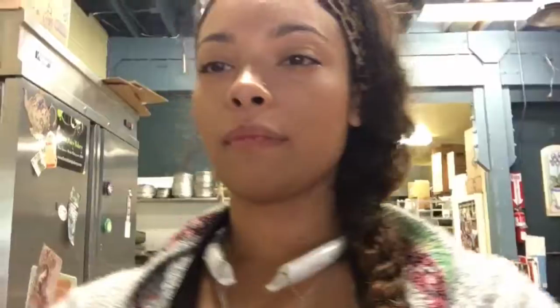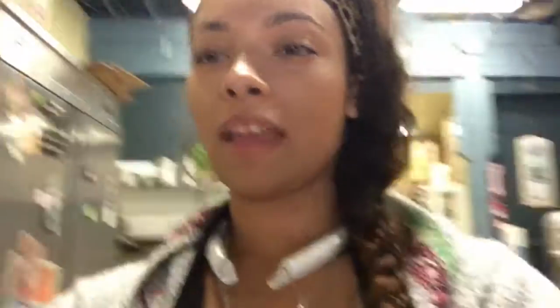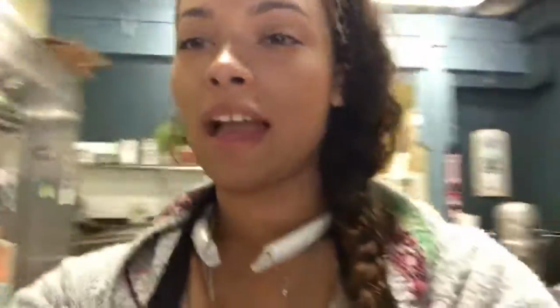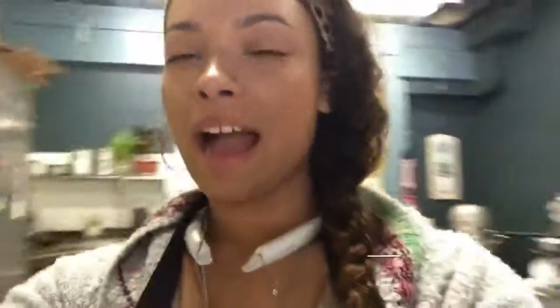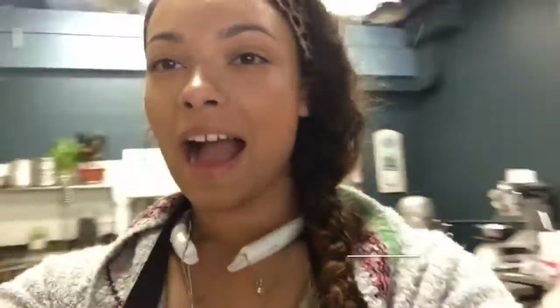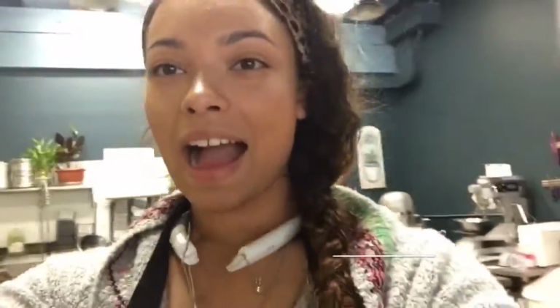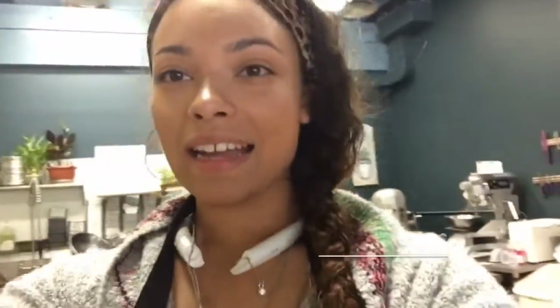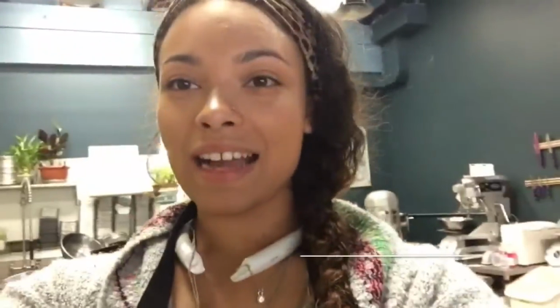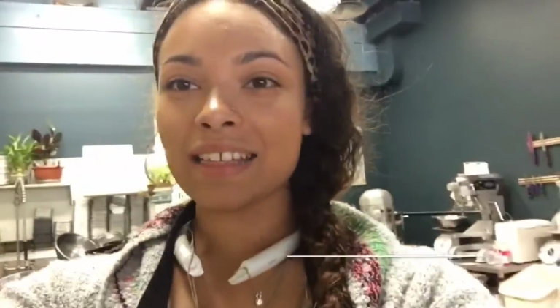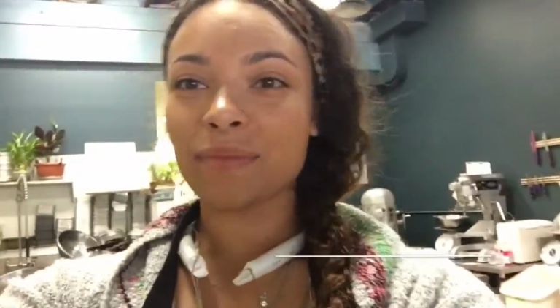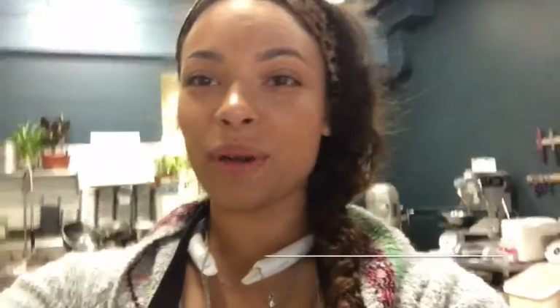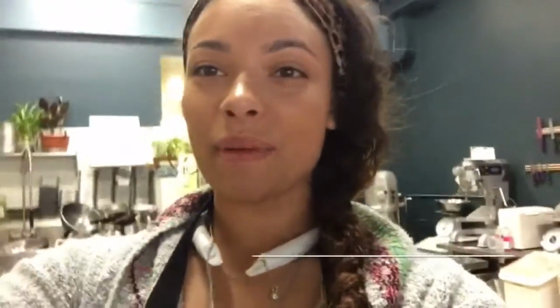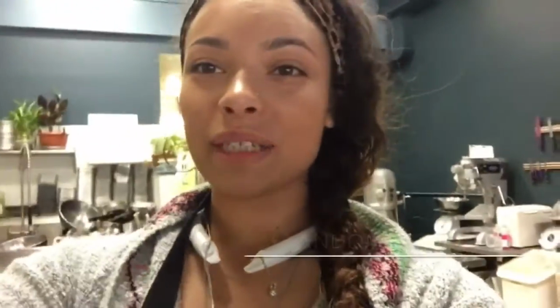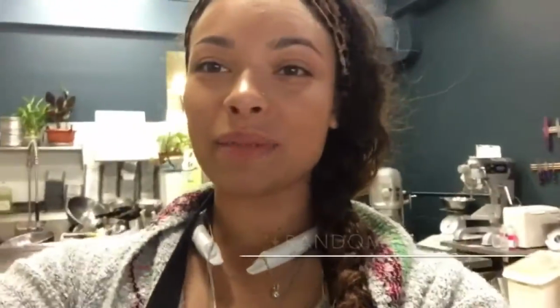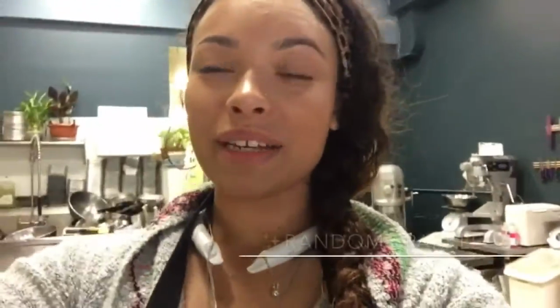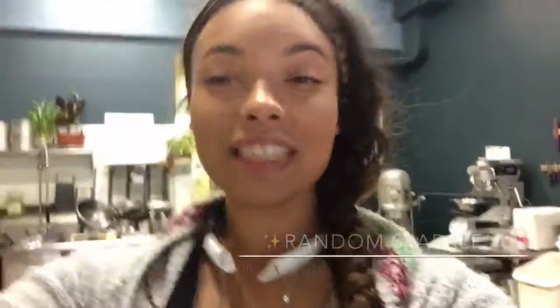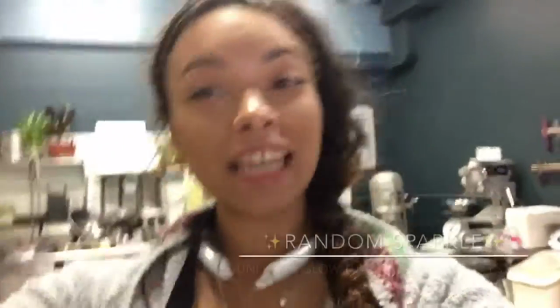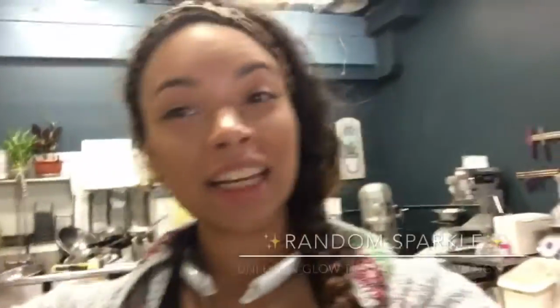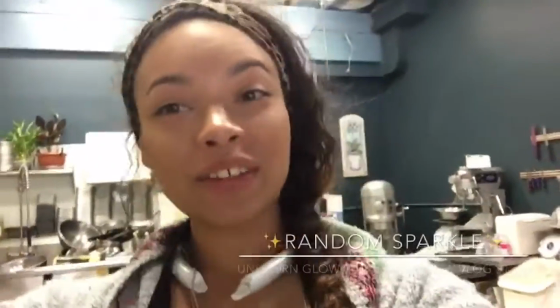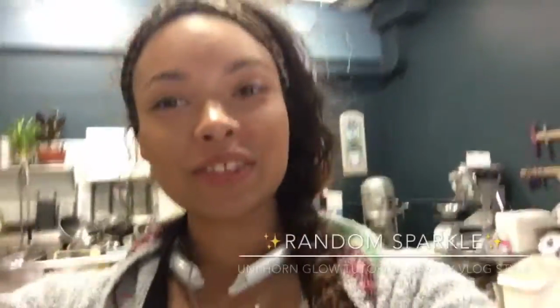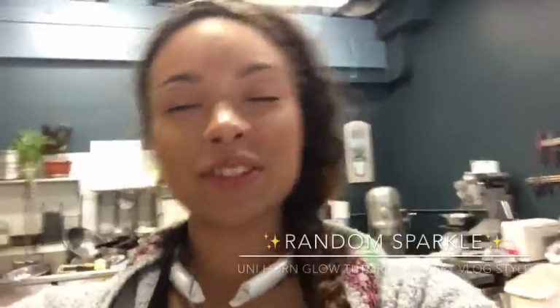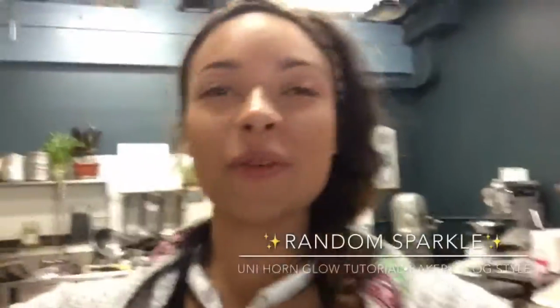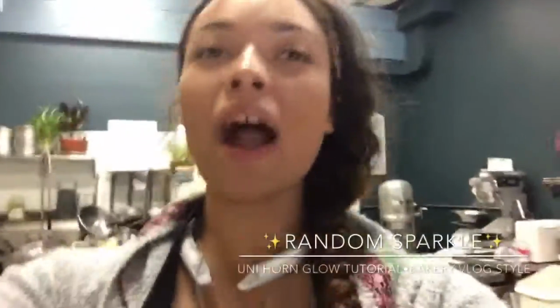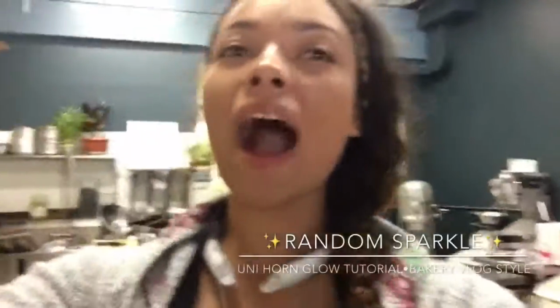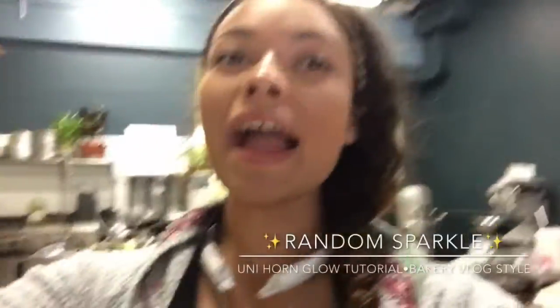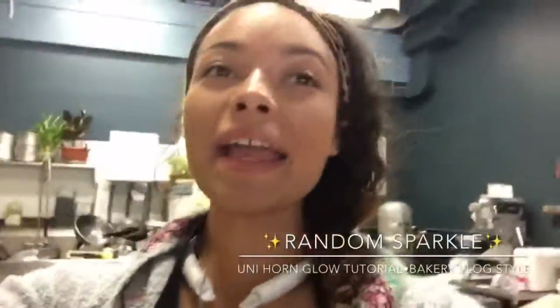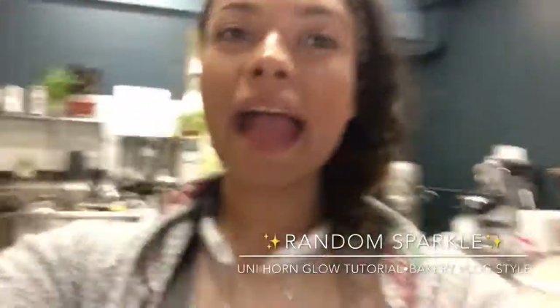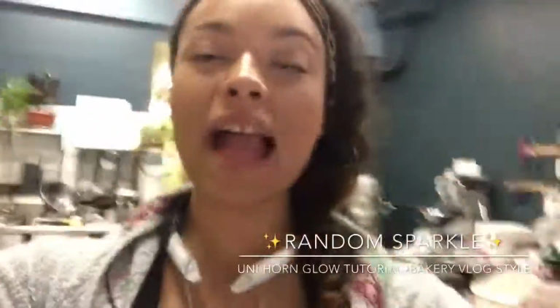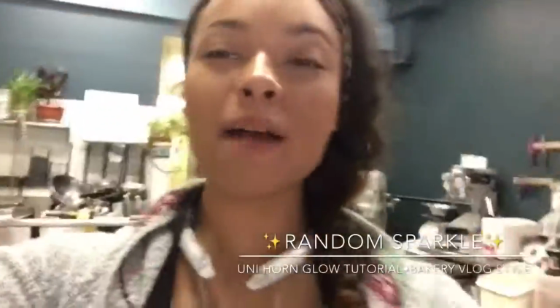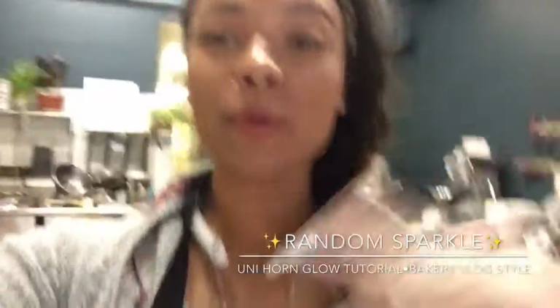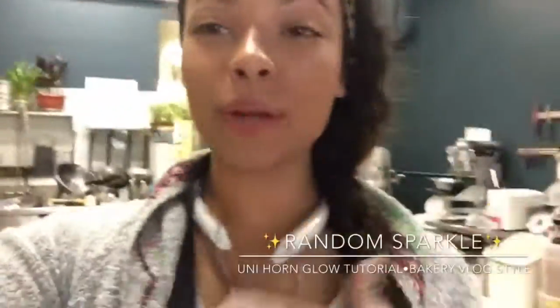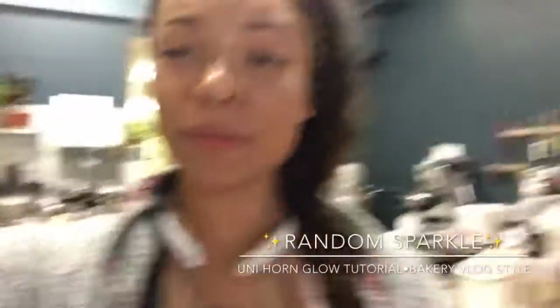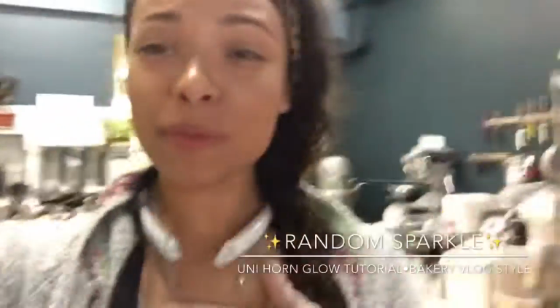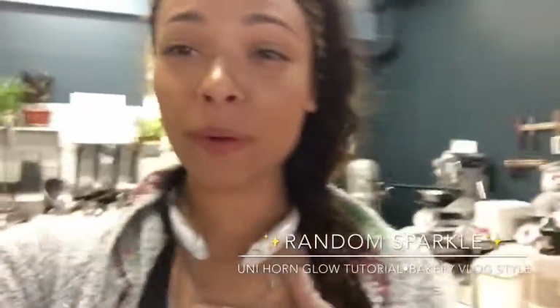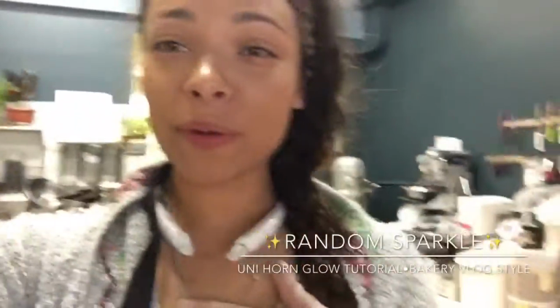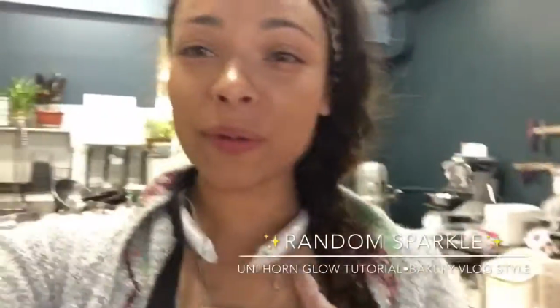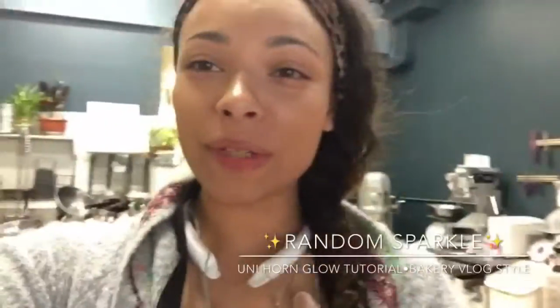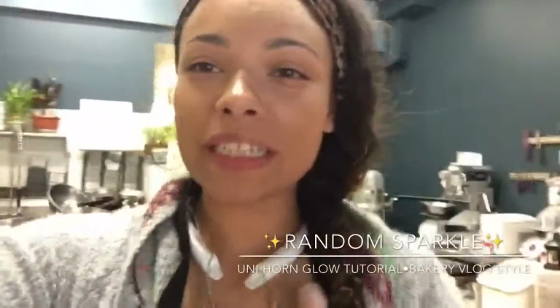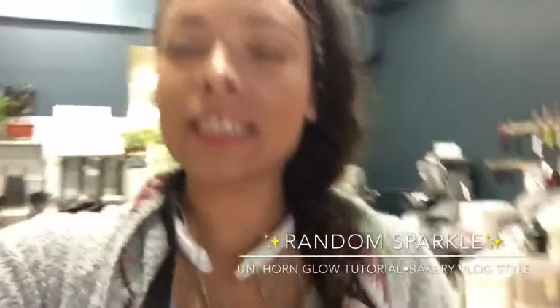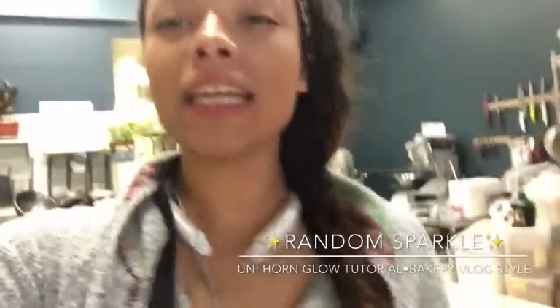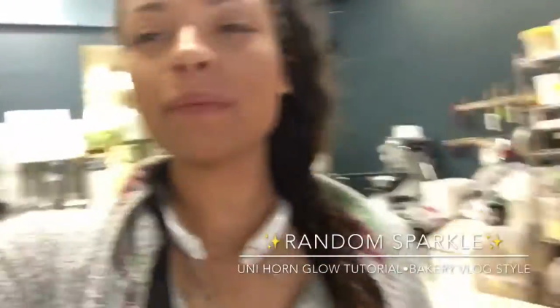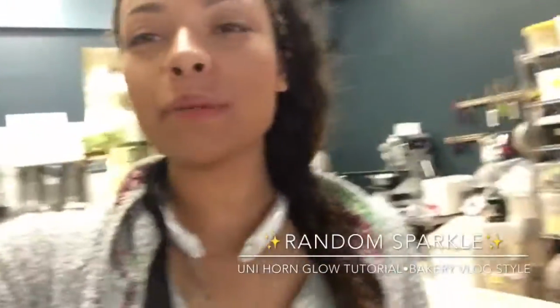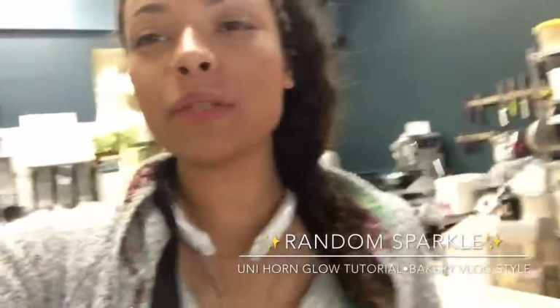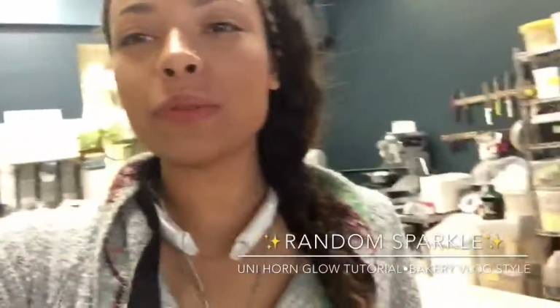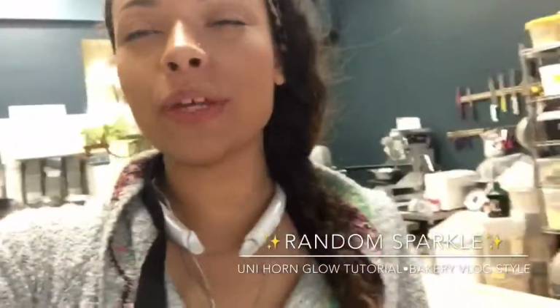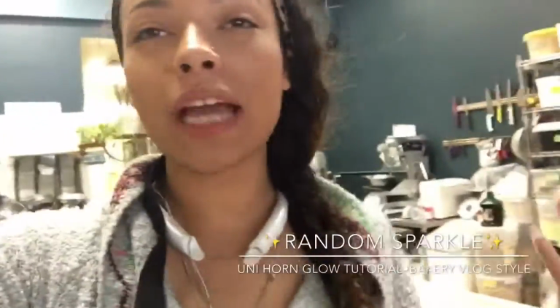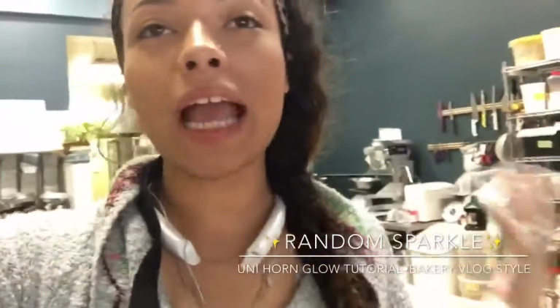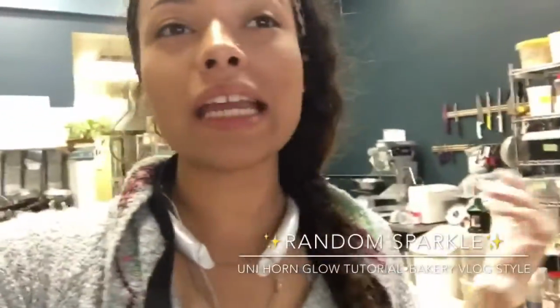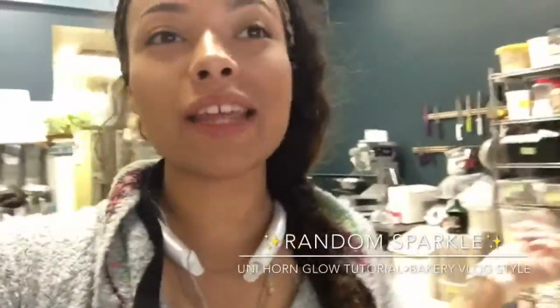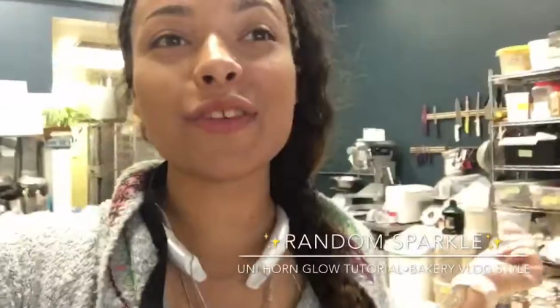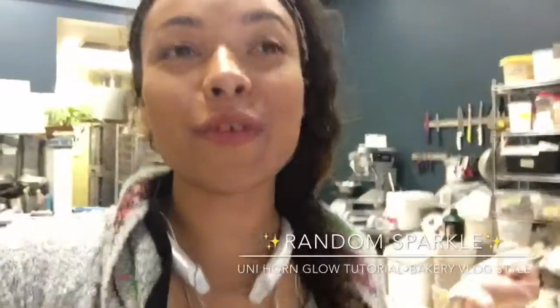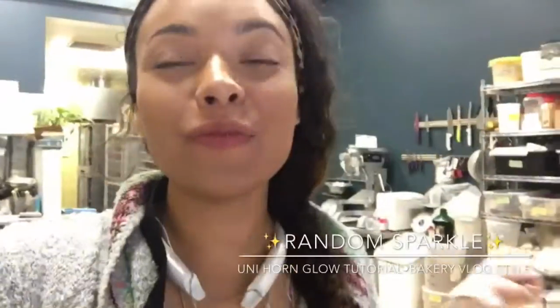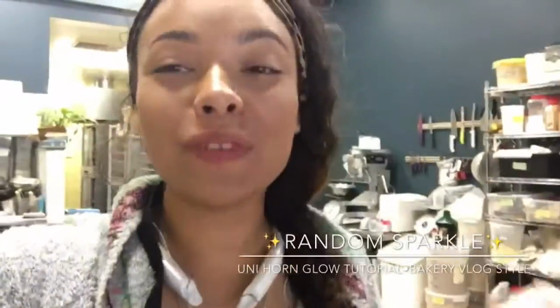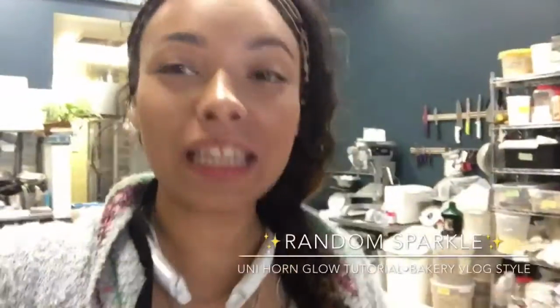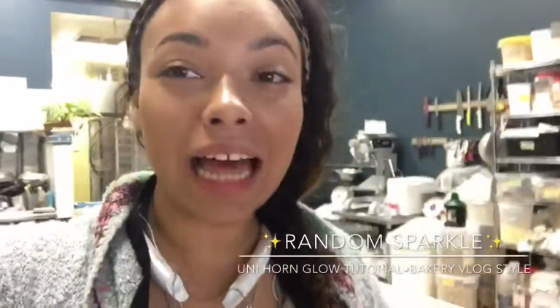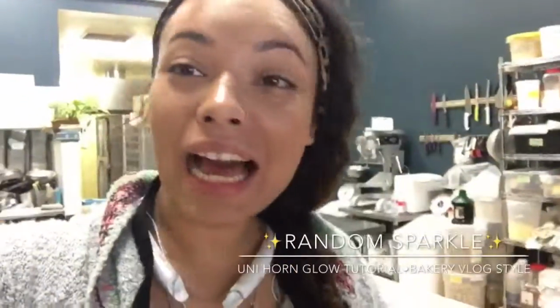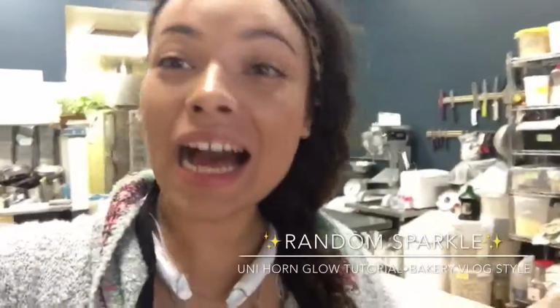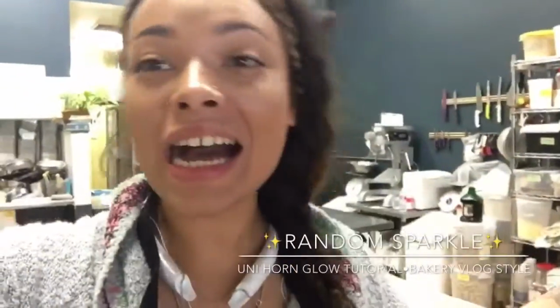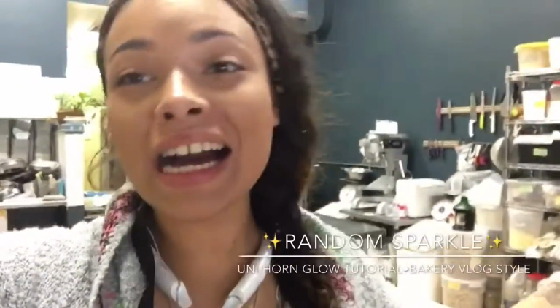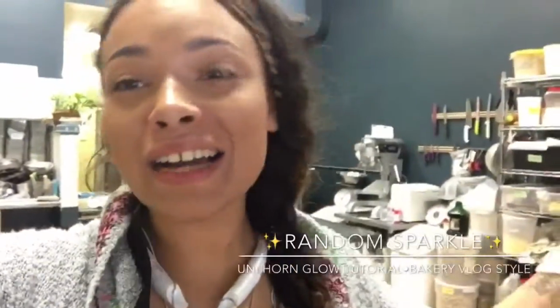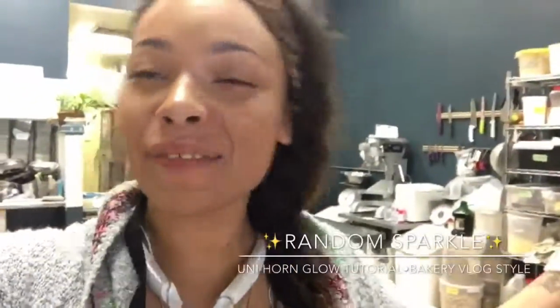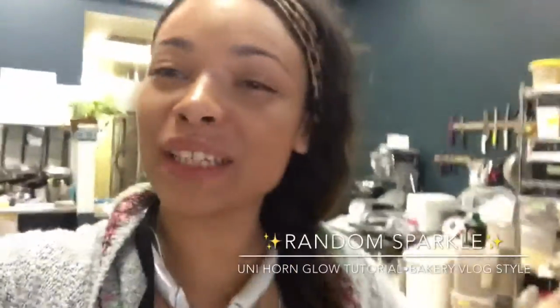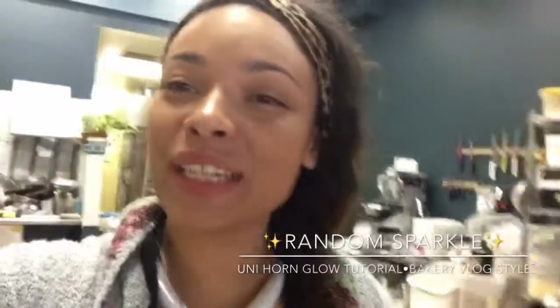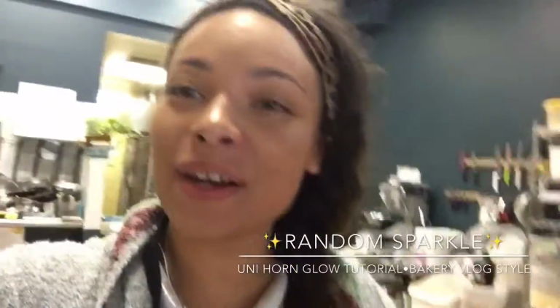Hi guys and welcome back to my channel. I am Random Sparkle and today I'm going to be doing another vlog video.